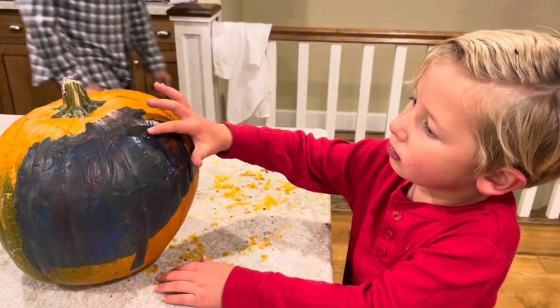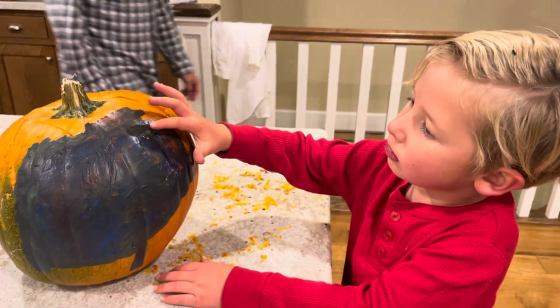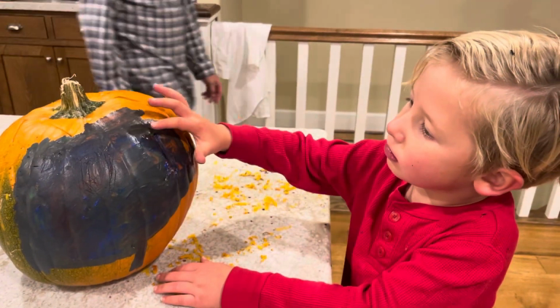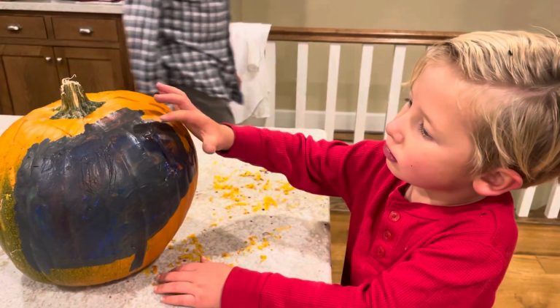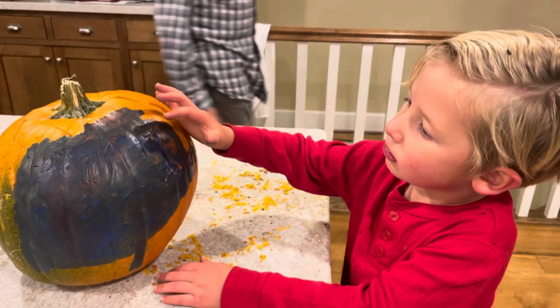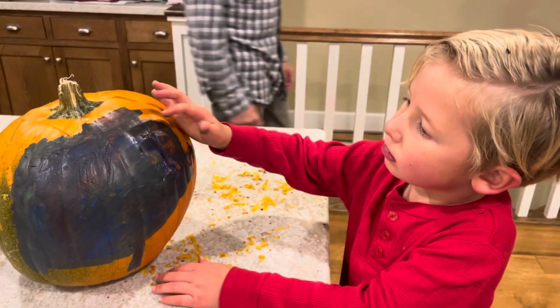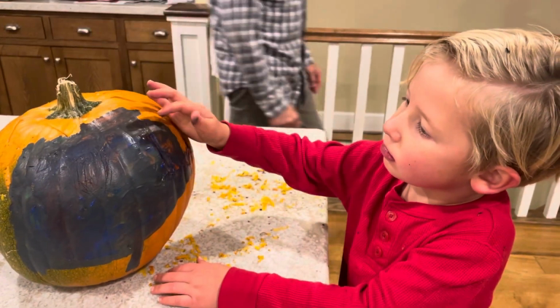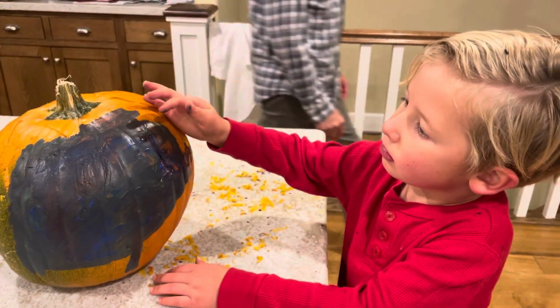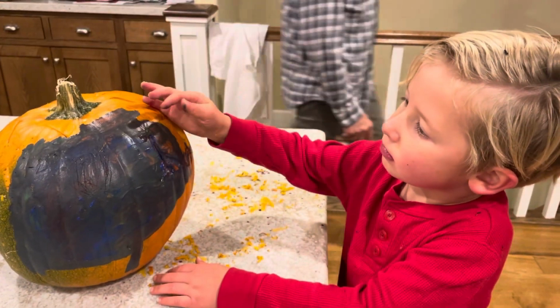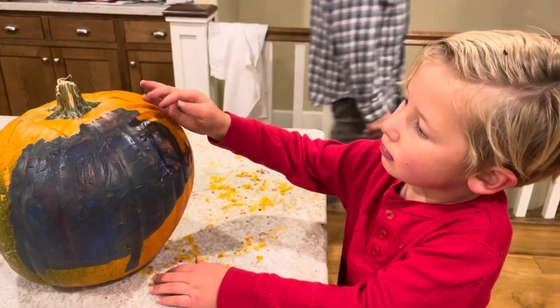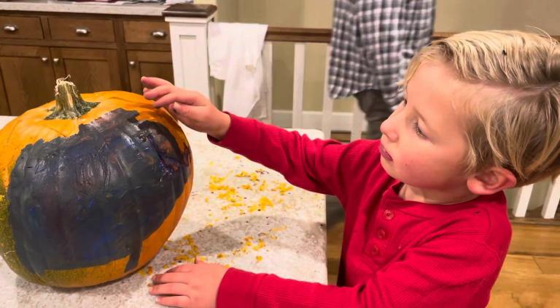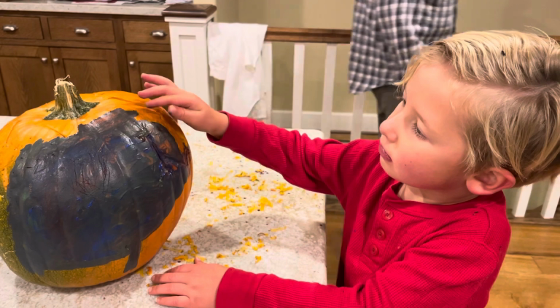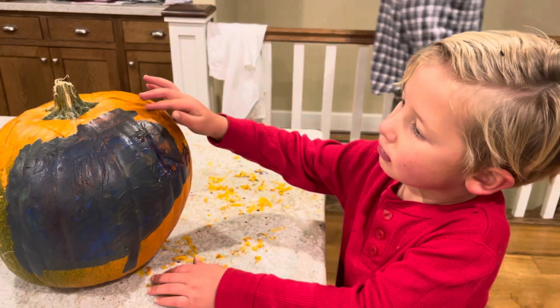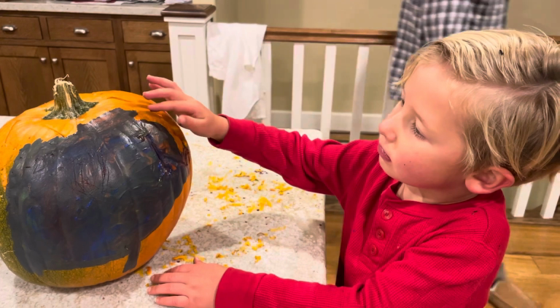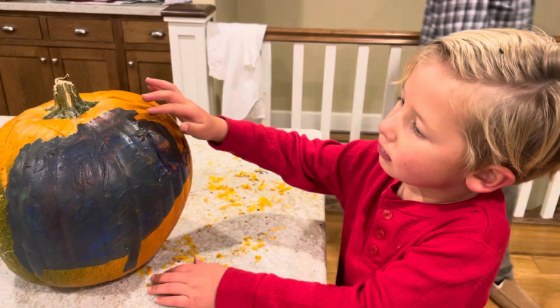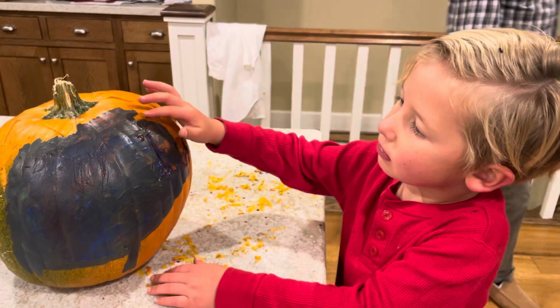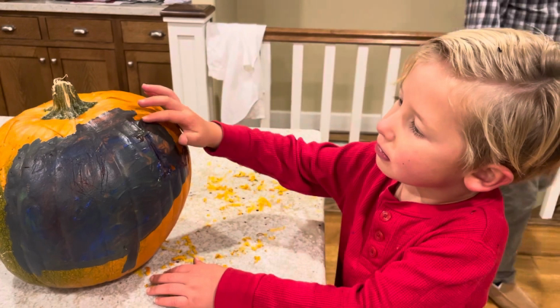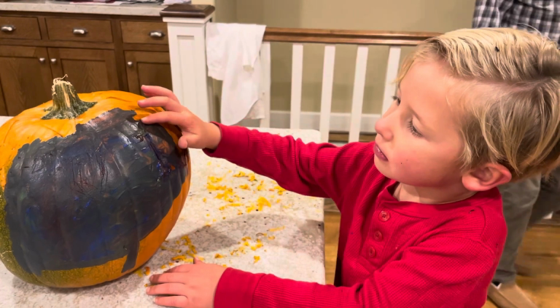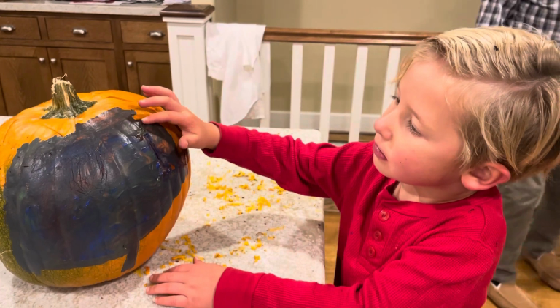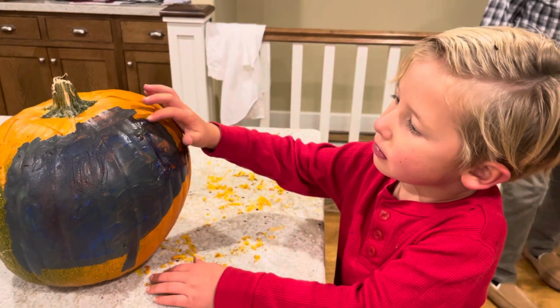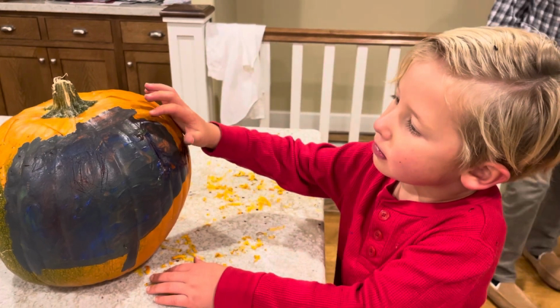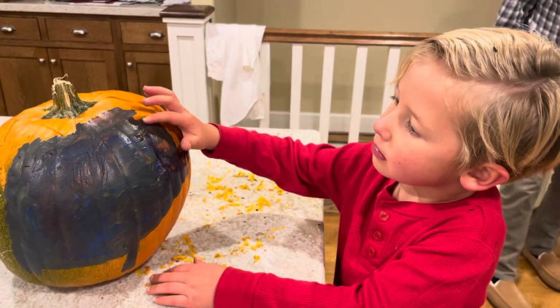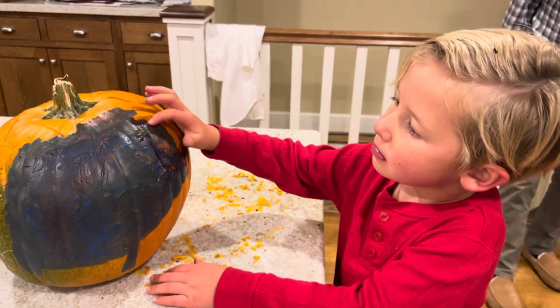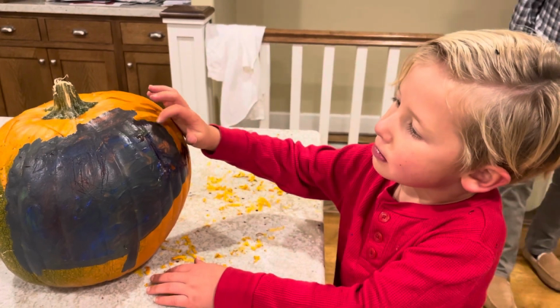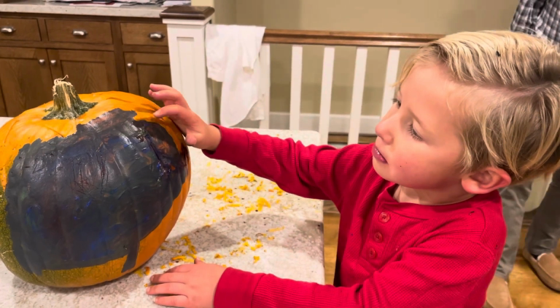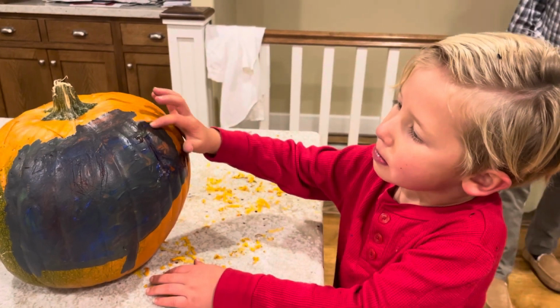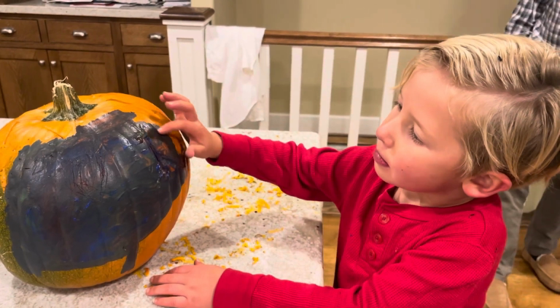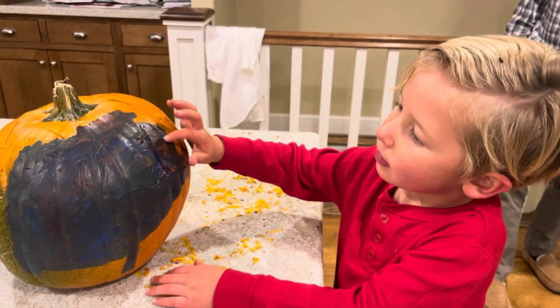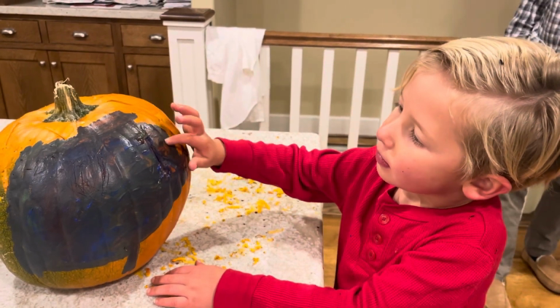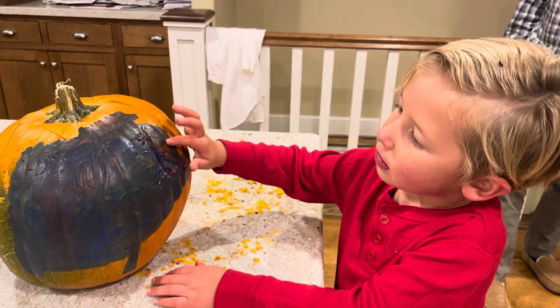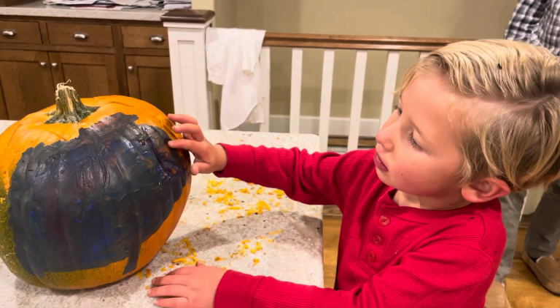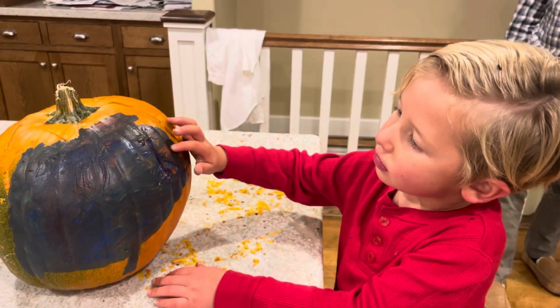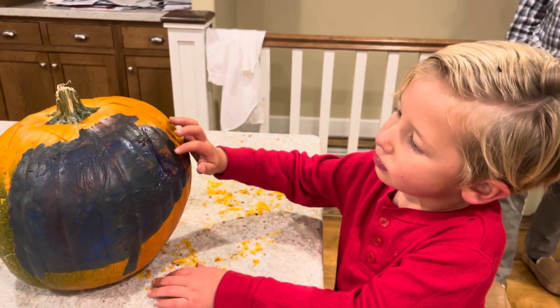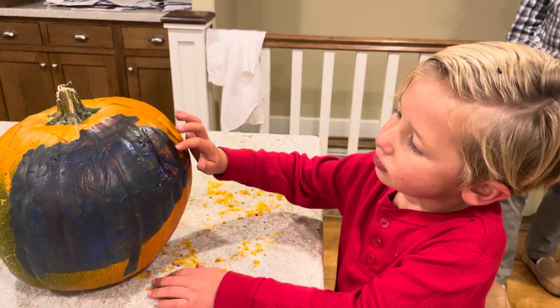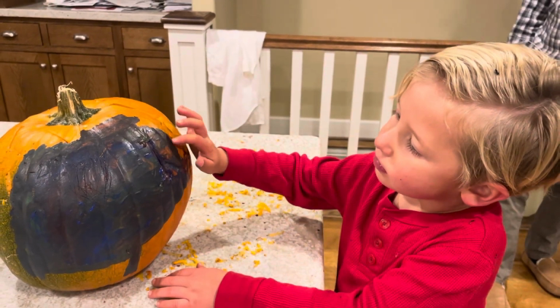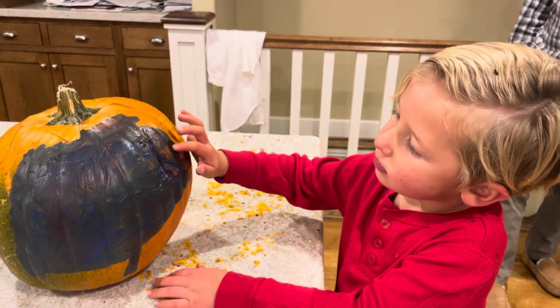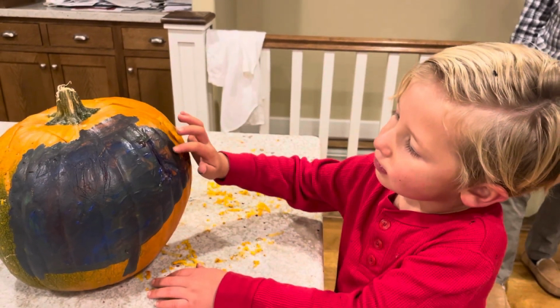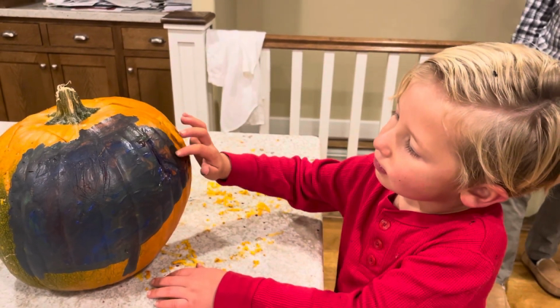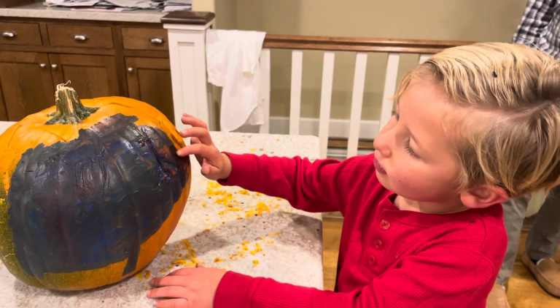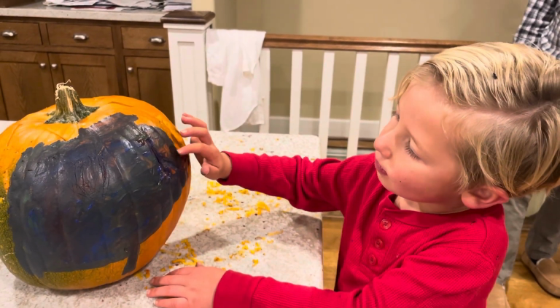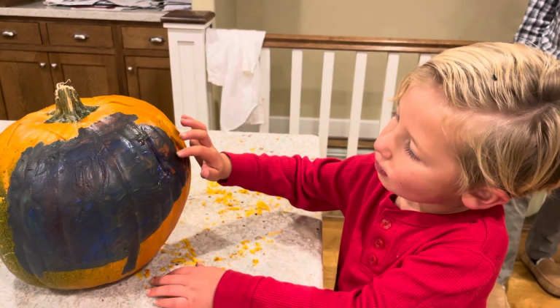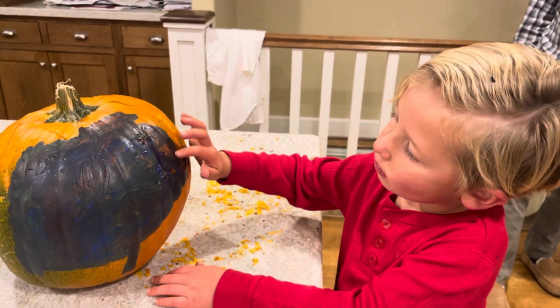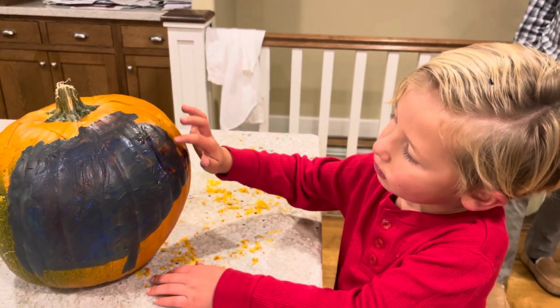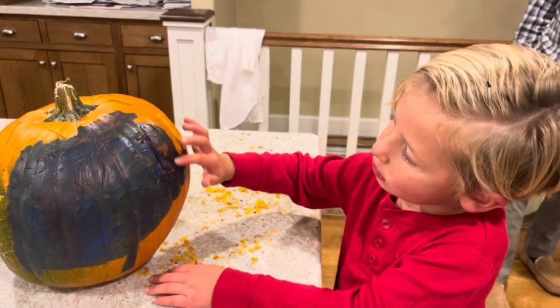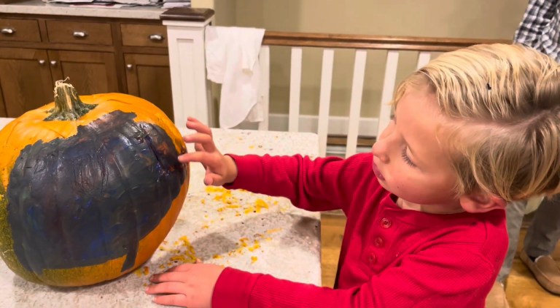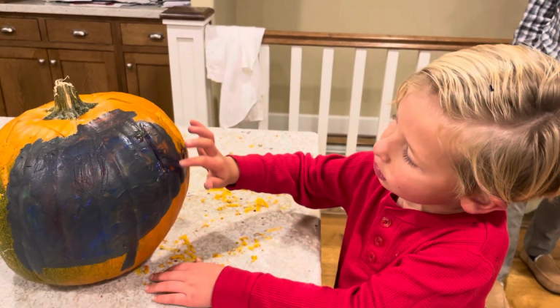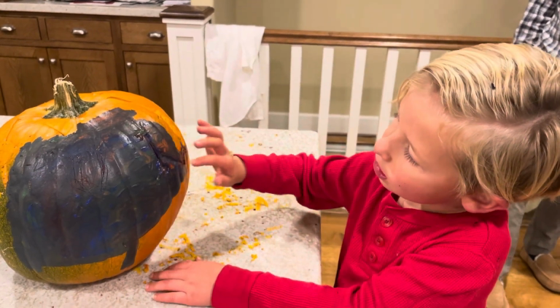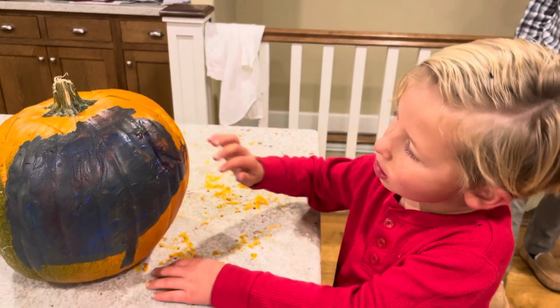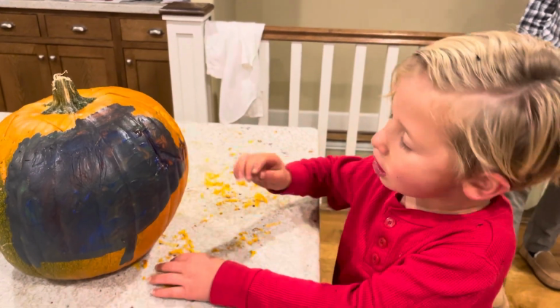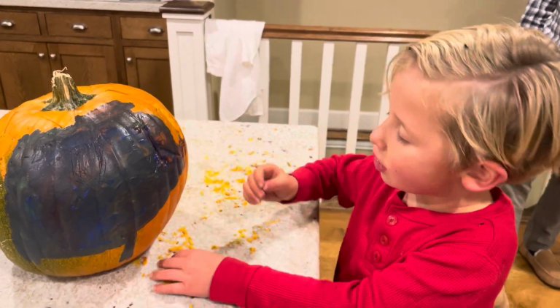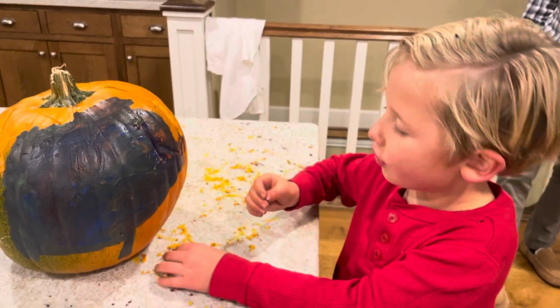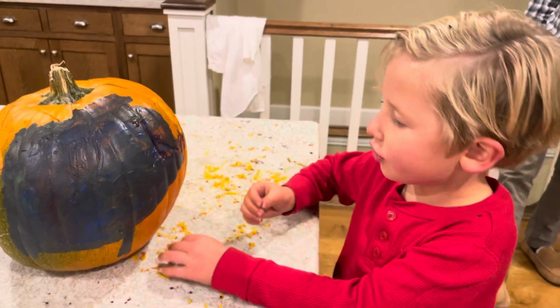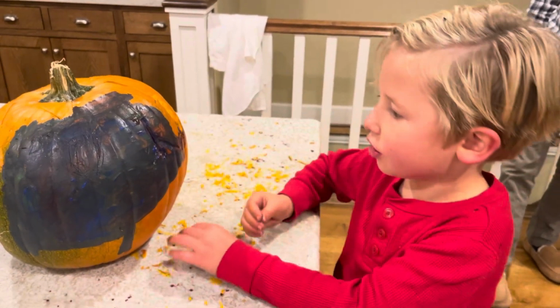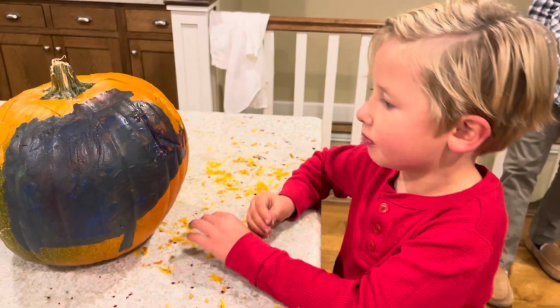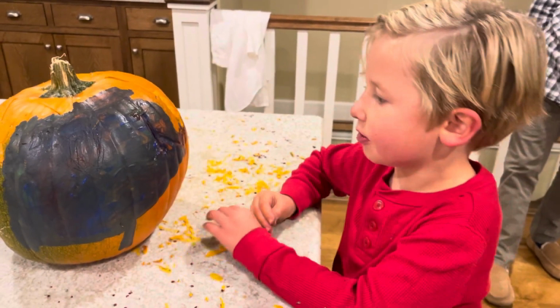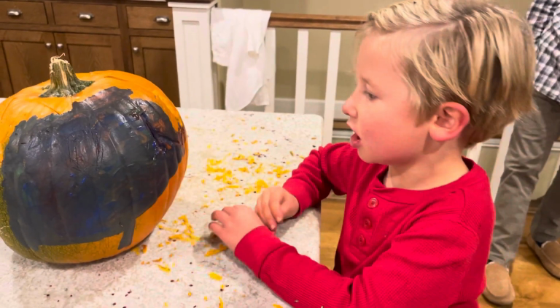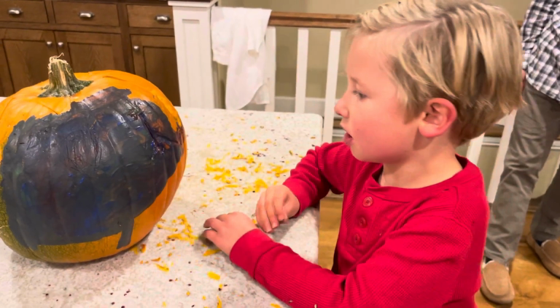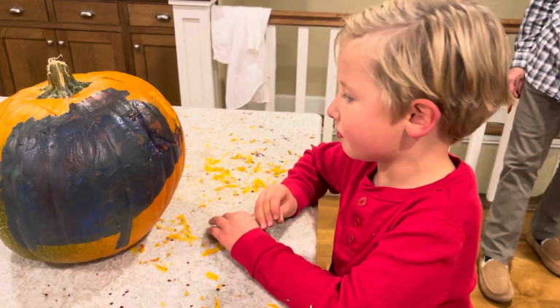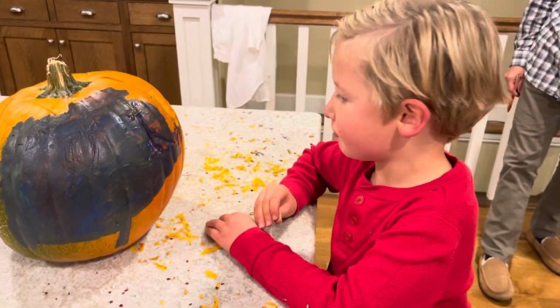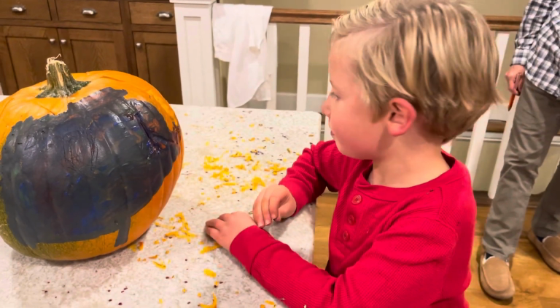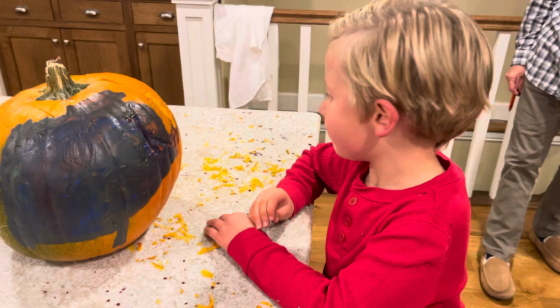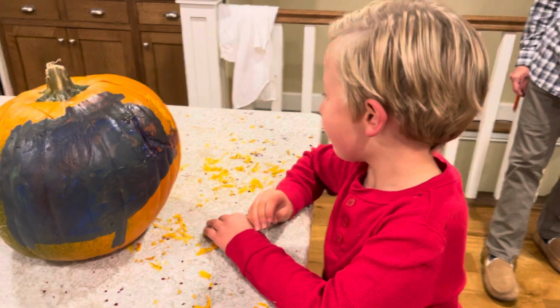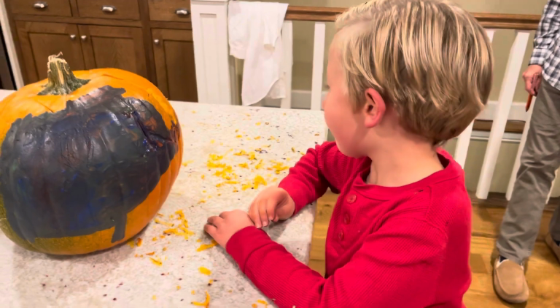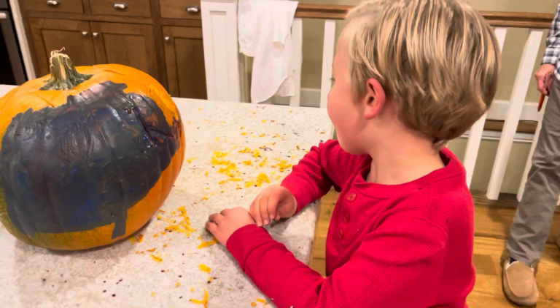Oh, there's some wet spots. Careful. Wow, that's cool. Very cool, dude.